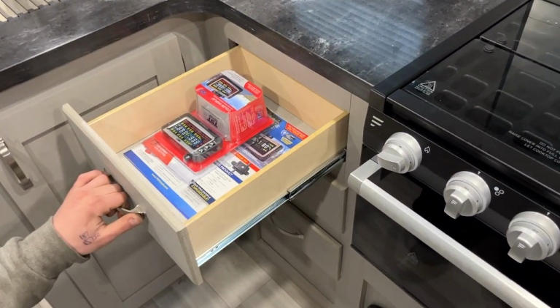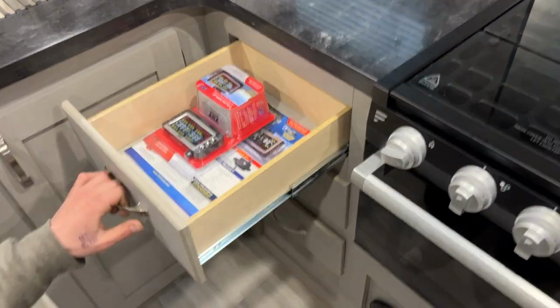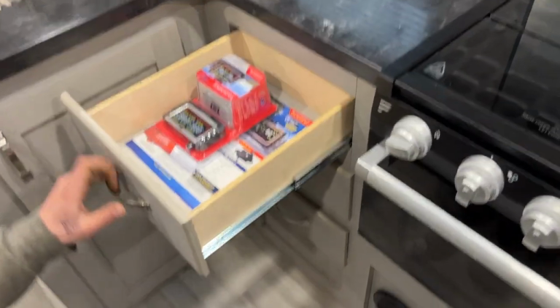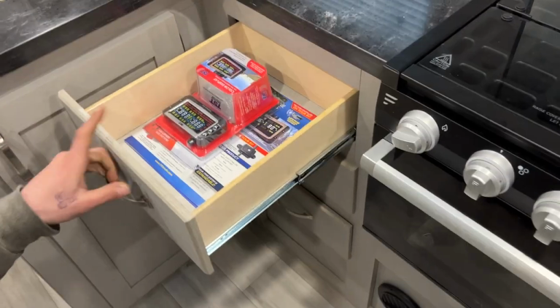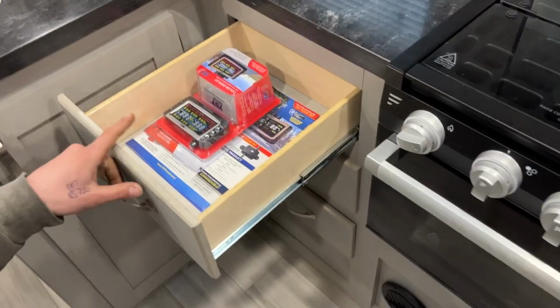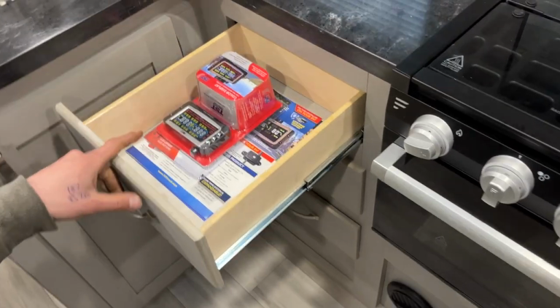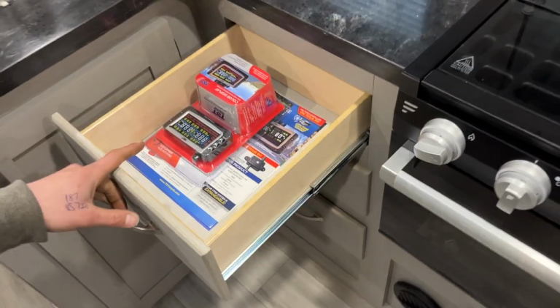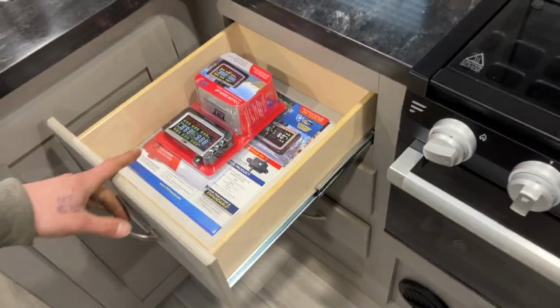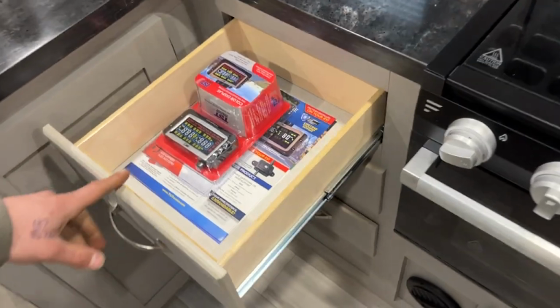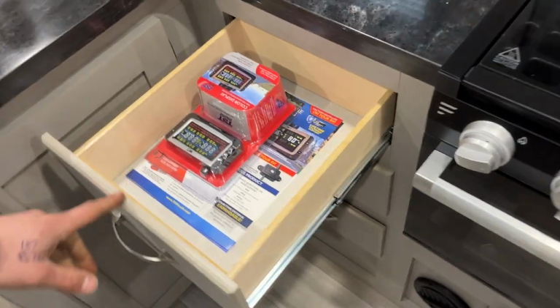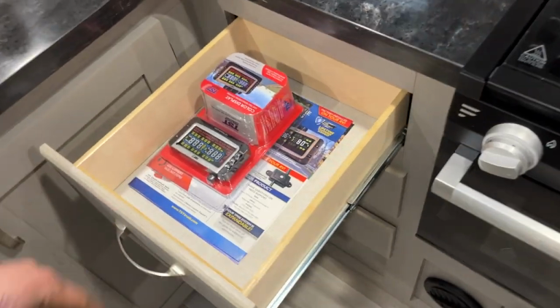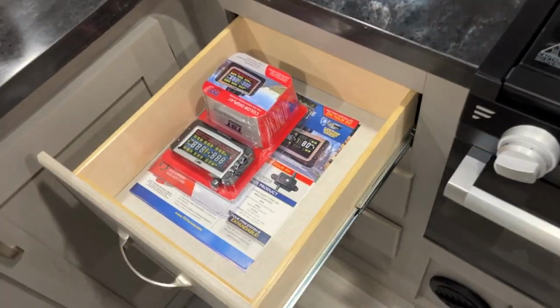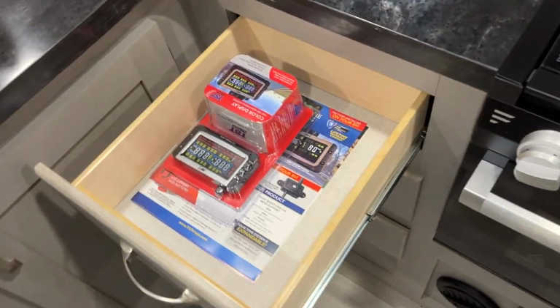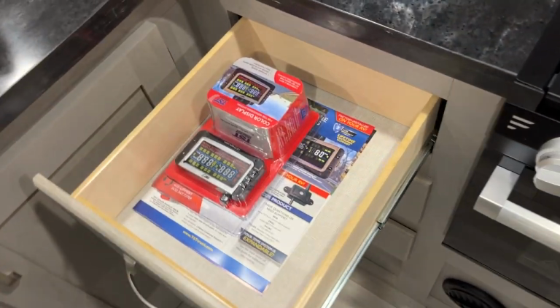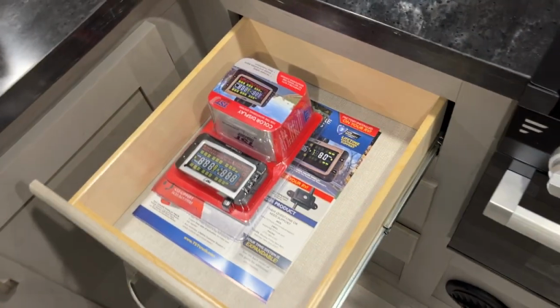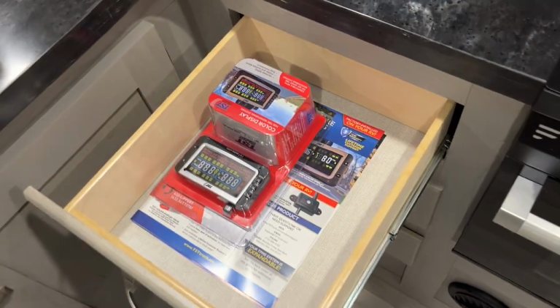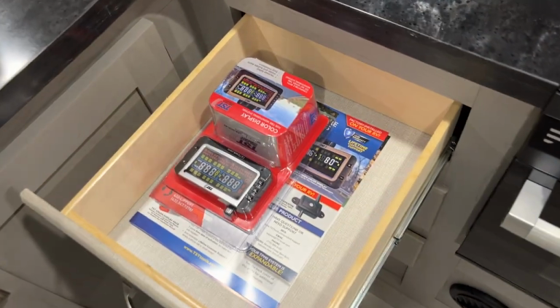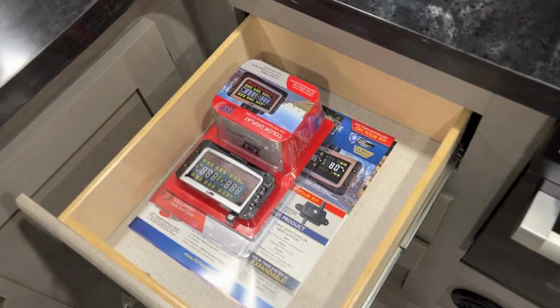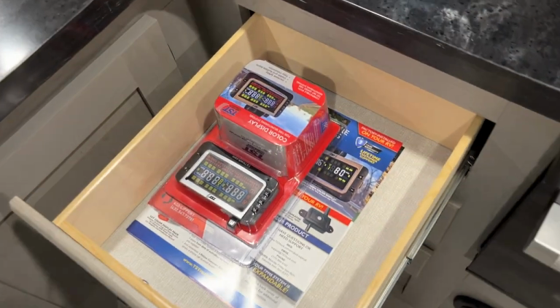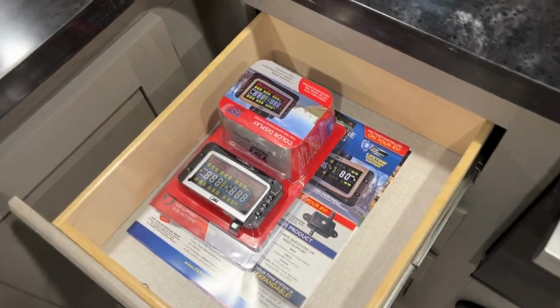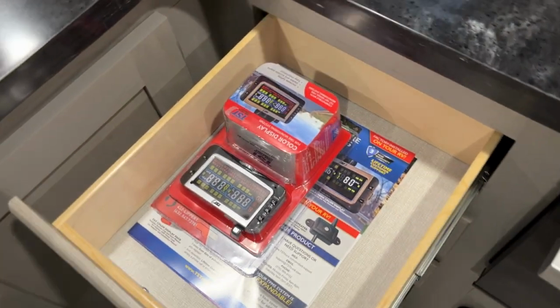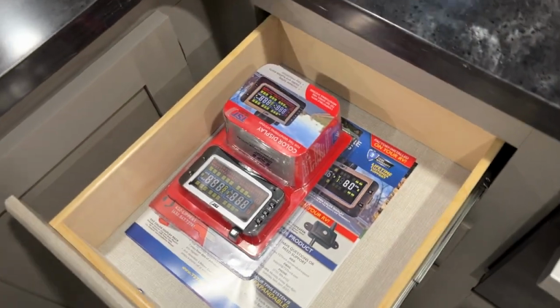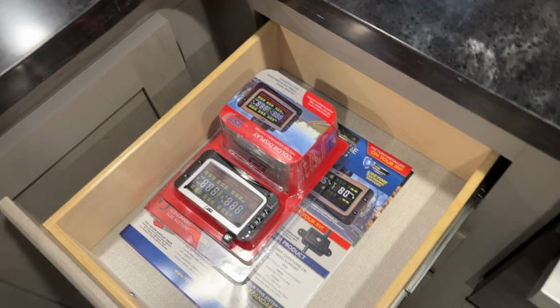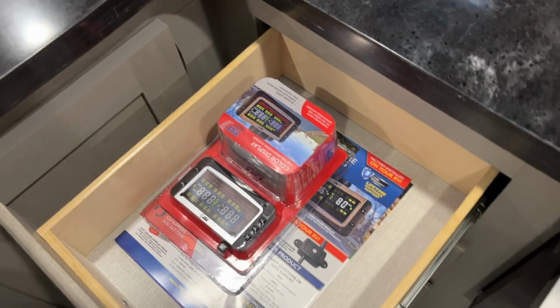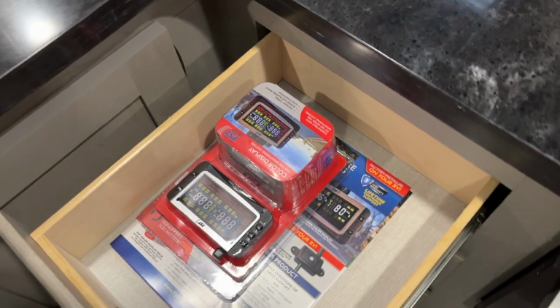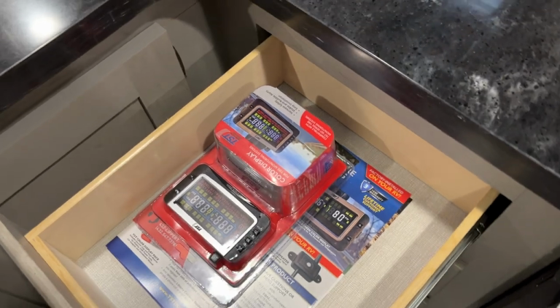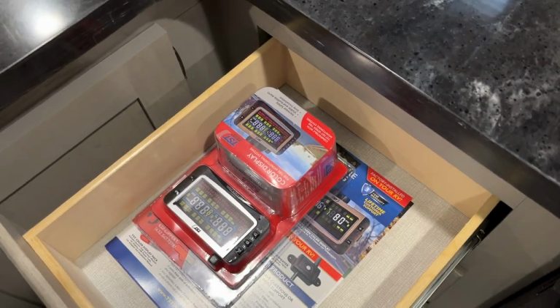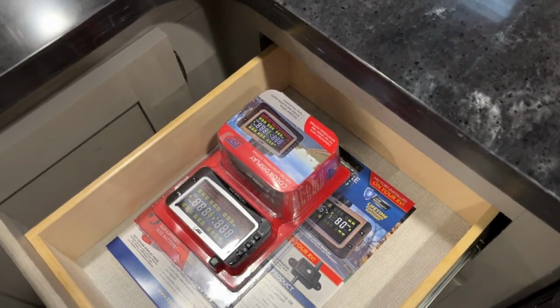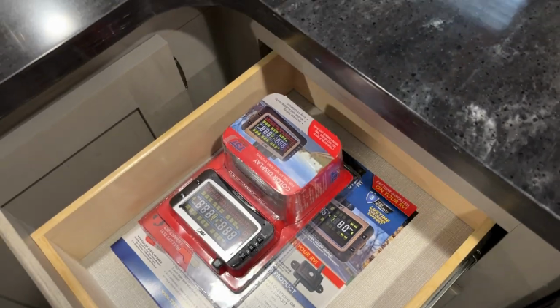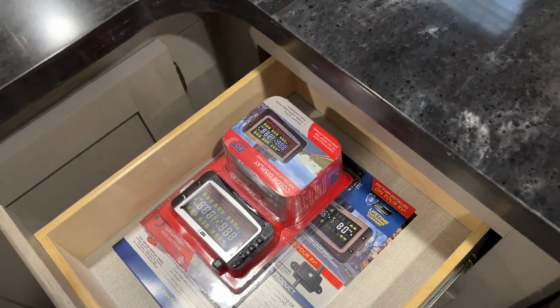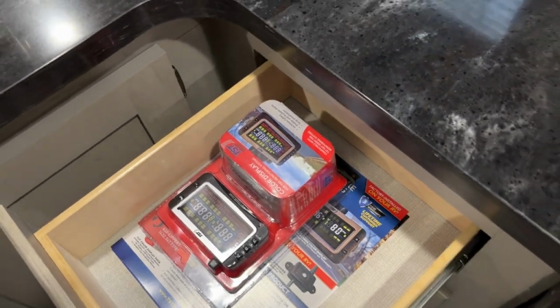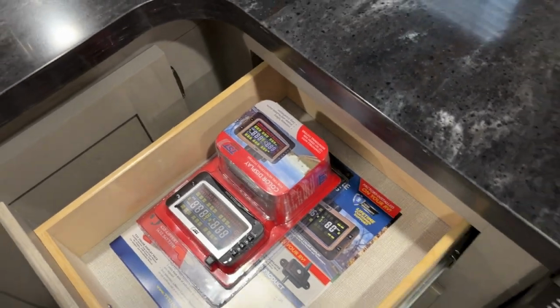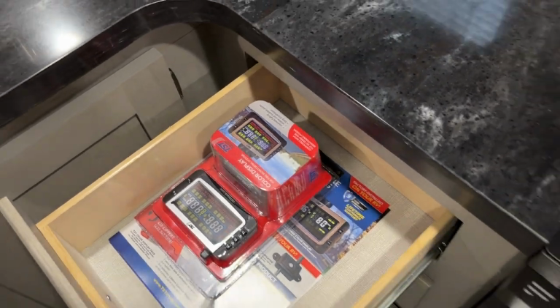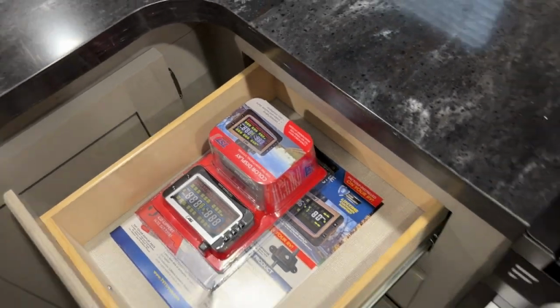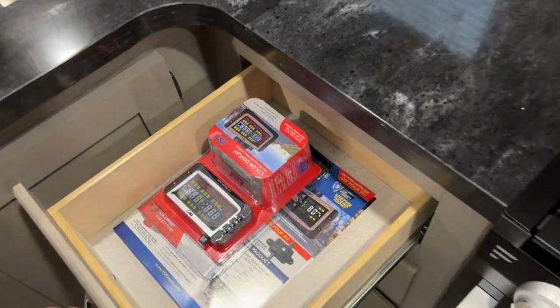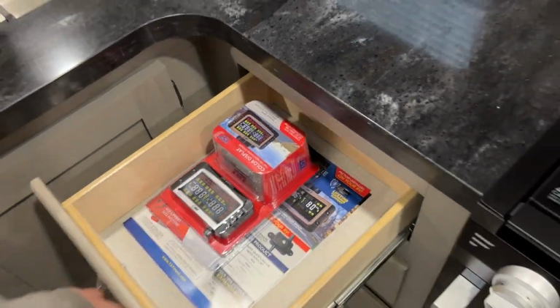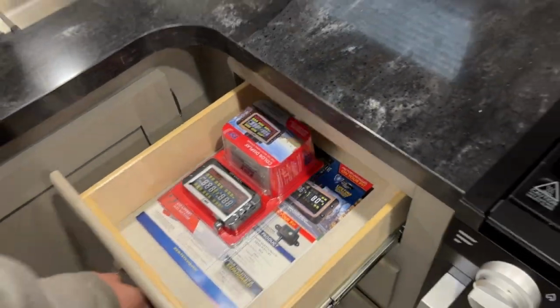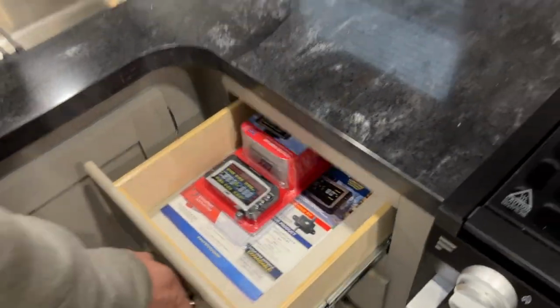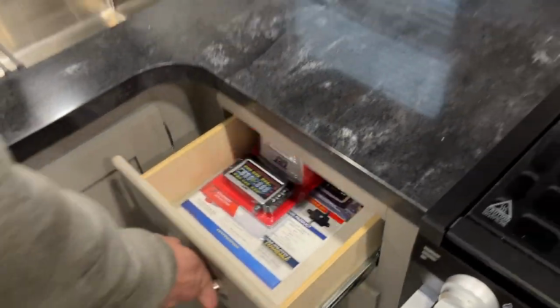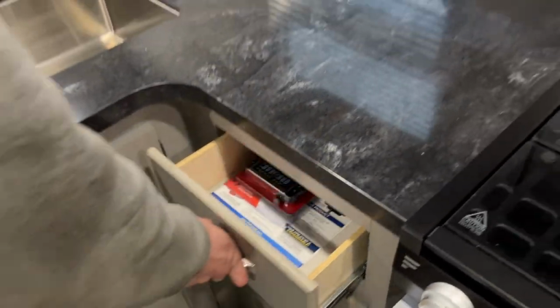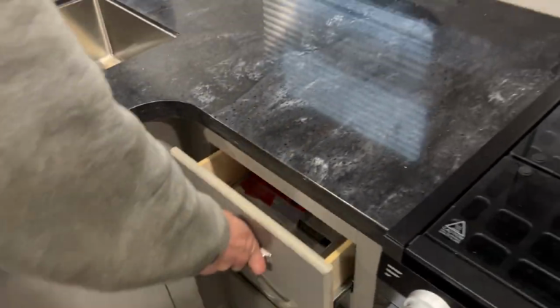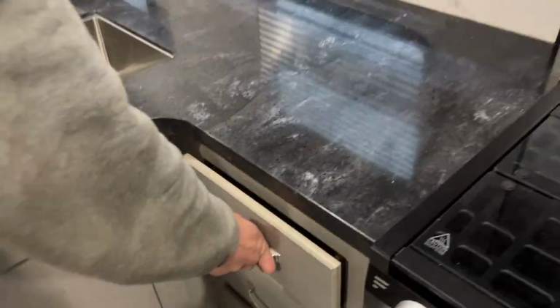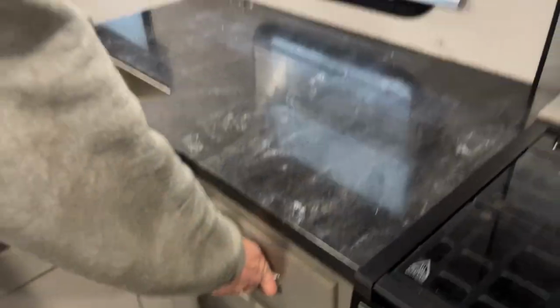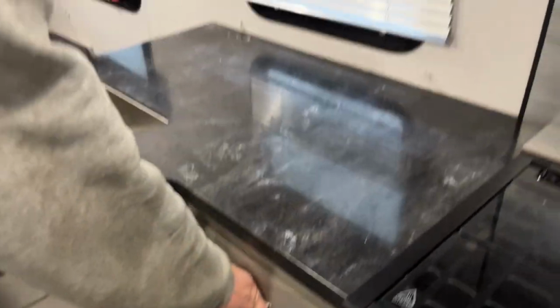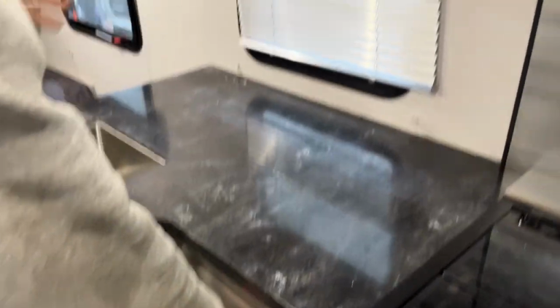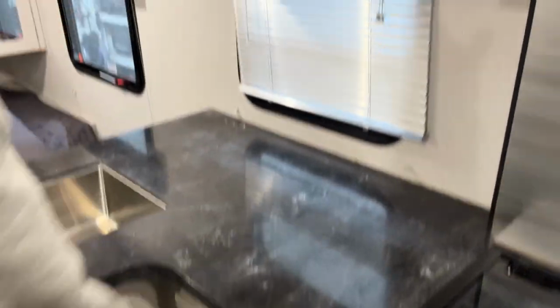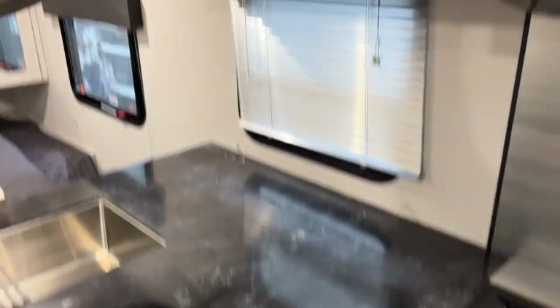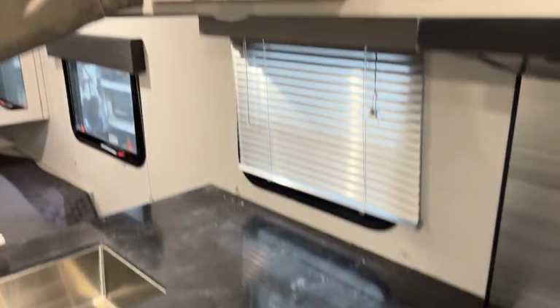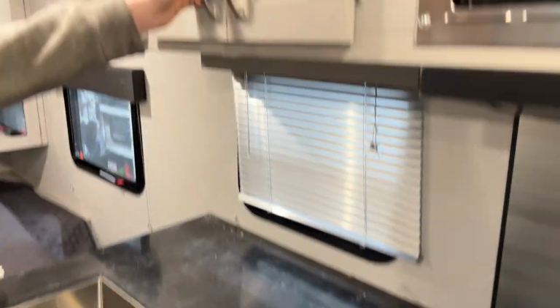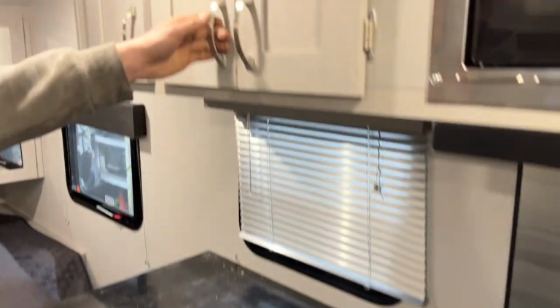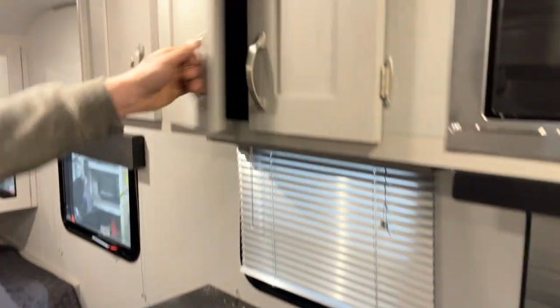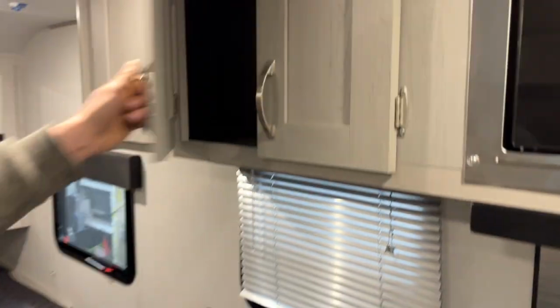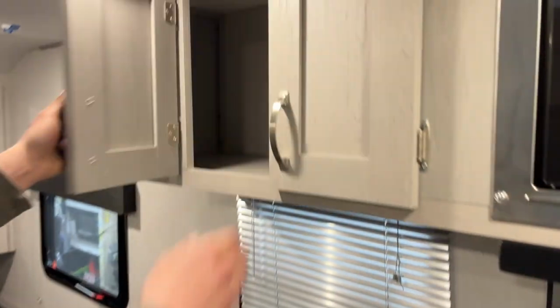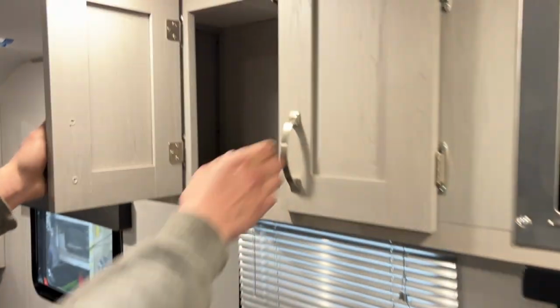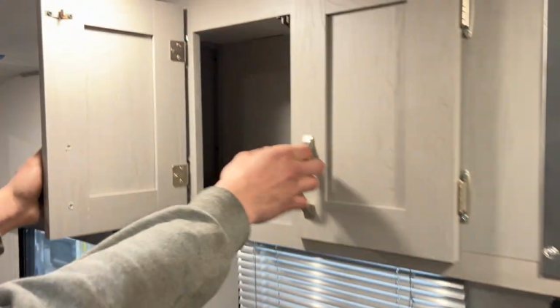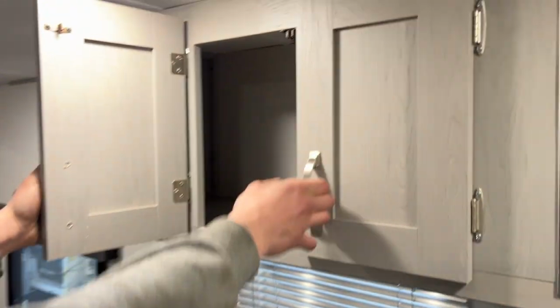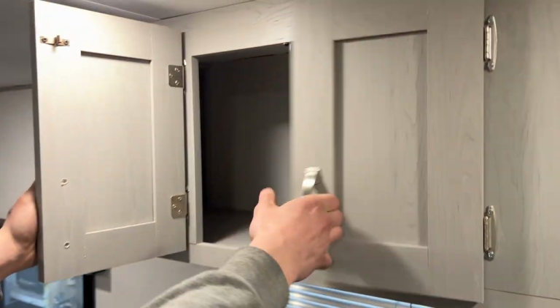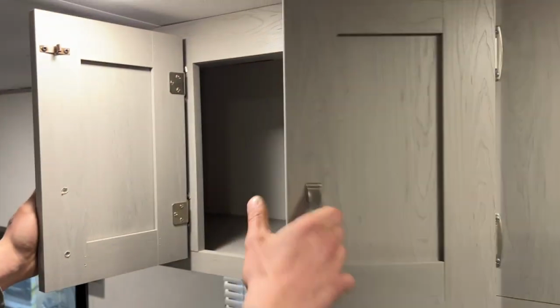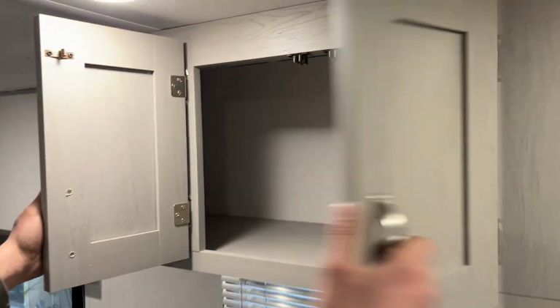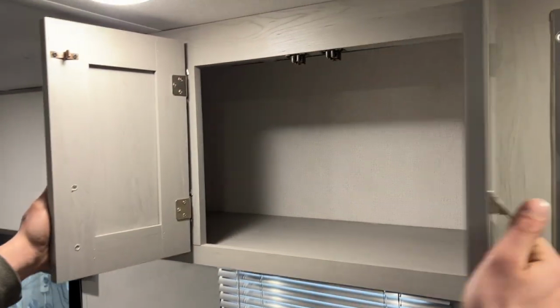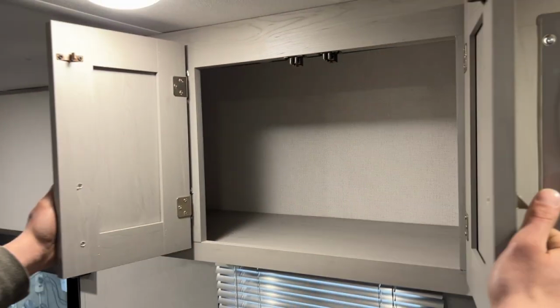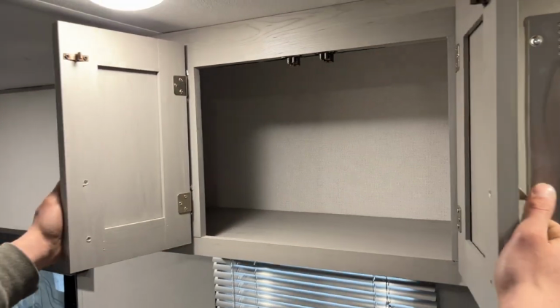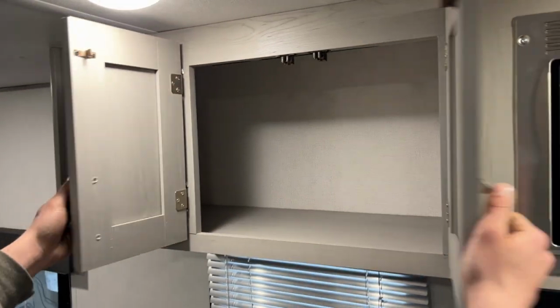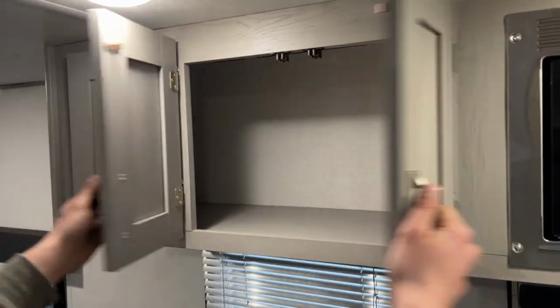That's your tire pressure monitor receiver — the piece you hold inside the truck. It just tells you what your tire pressures are at. There's also storage up here.